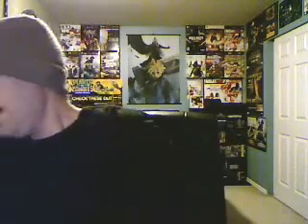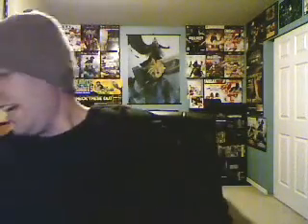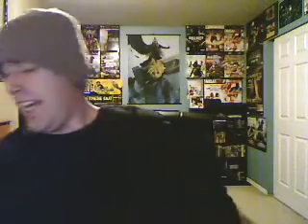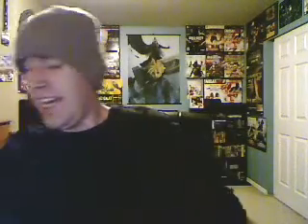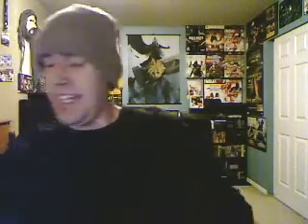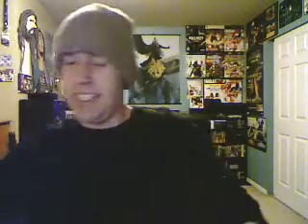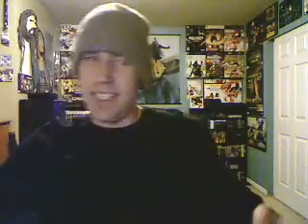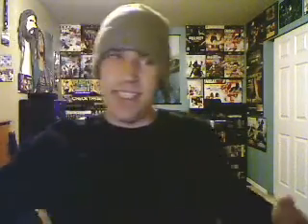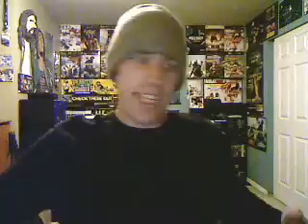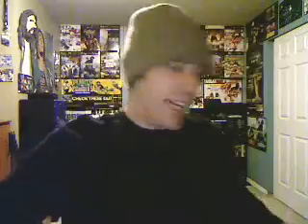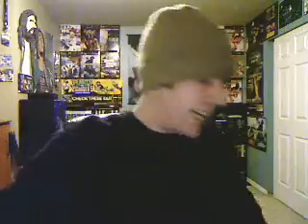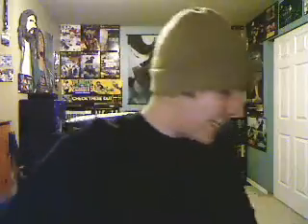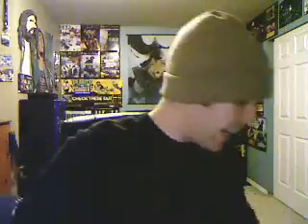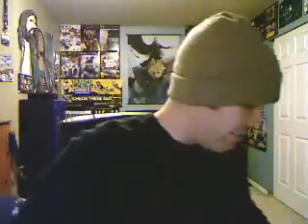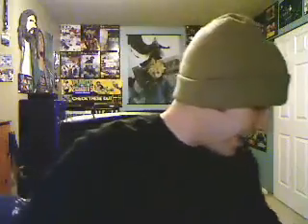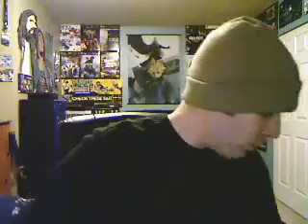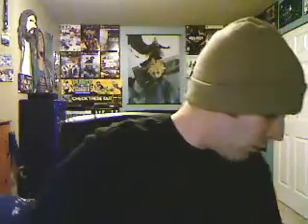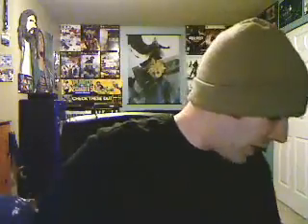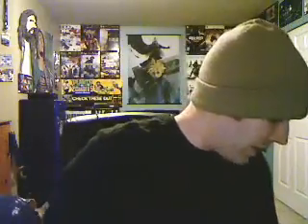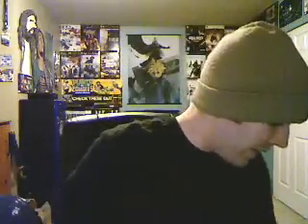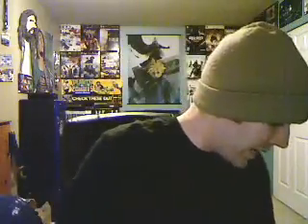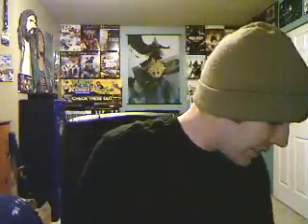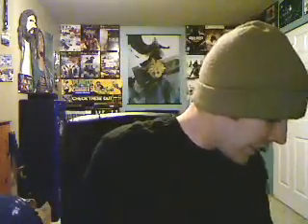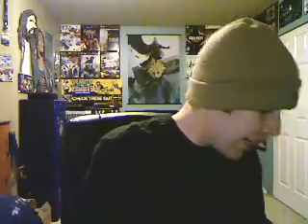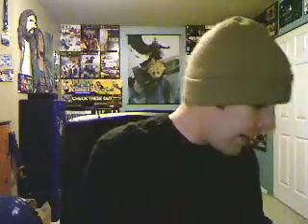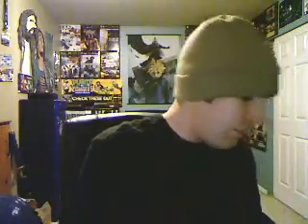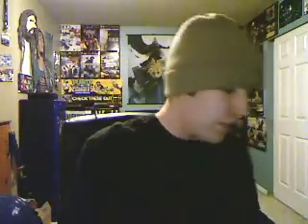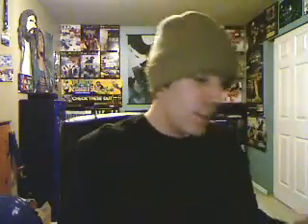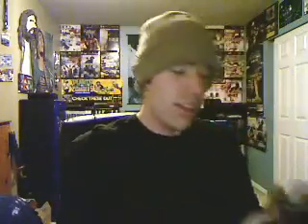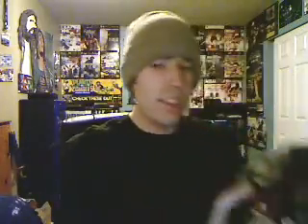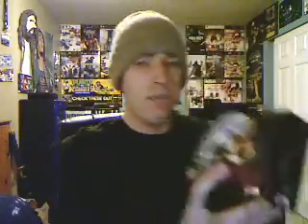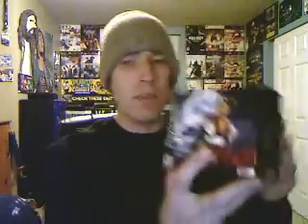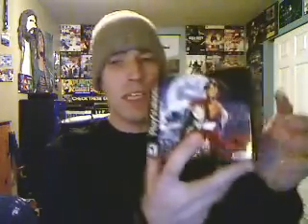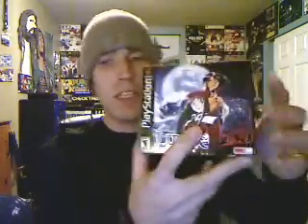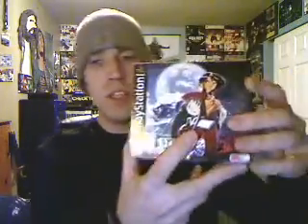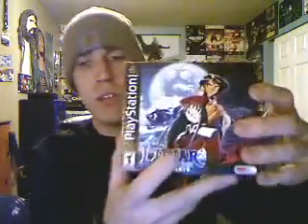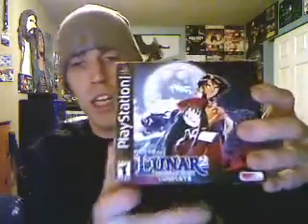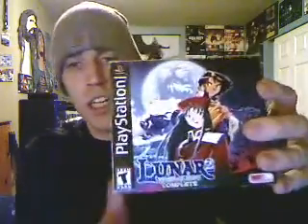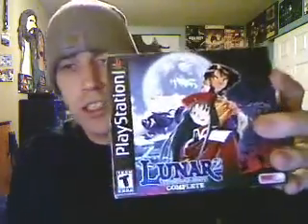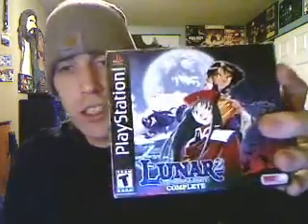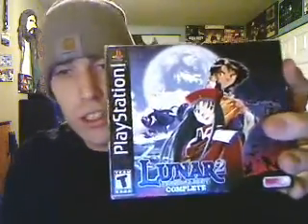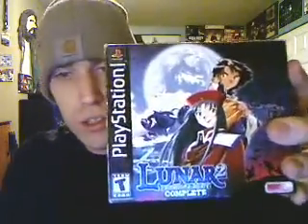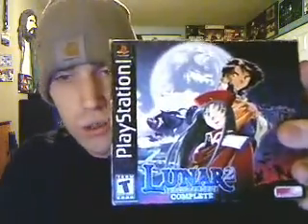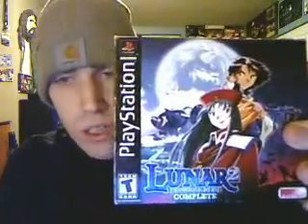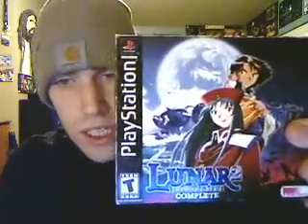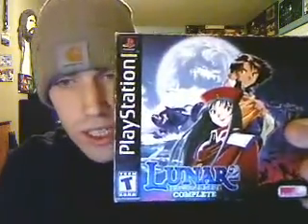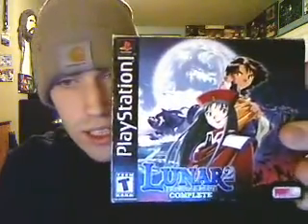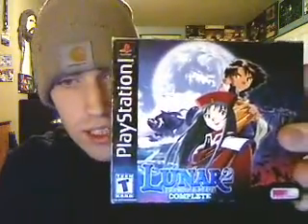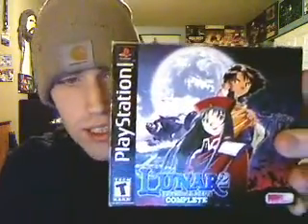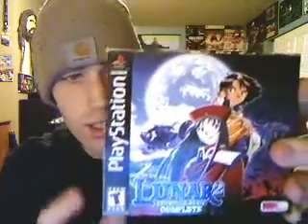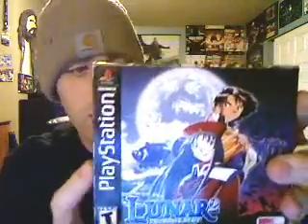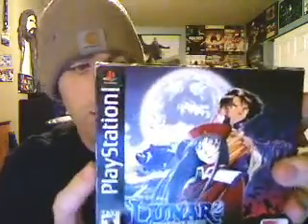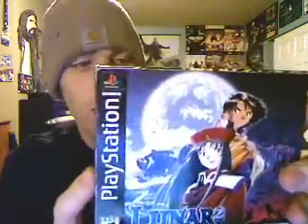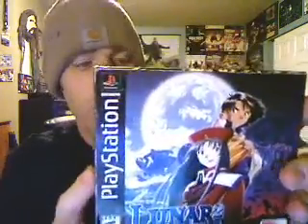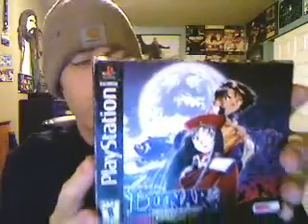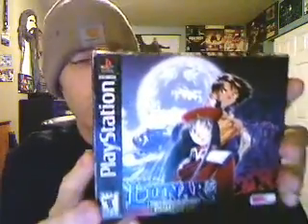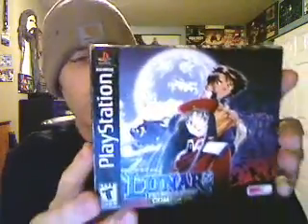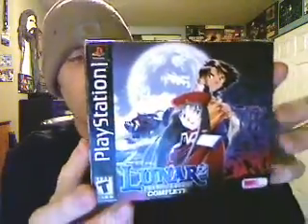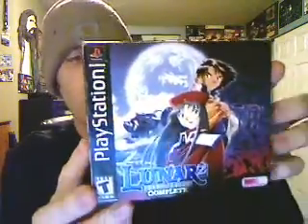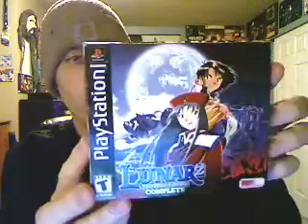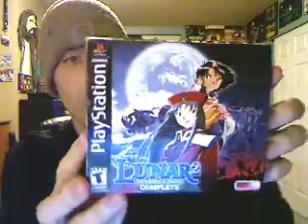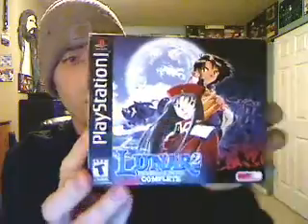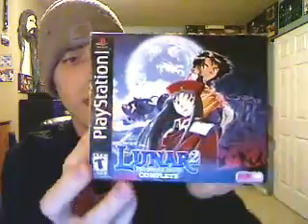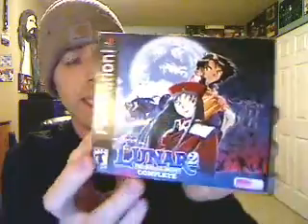Since I kind of gave that away — the next game is Lunar 2: Eternal Blue Complete.